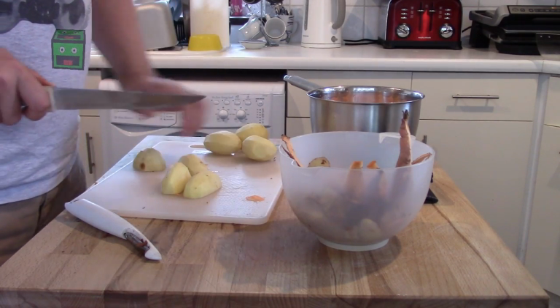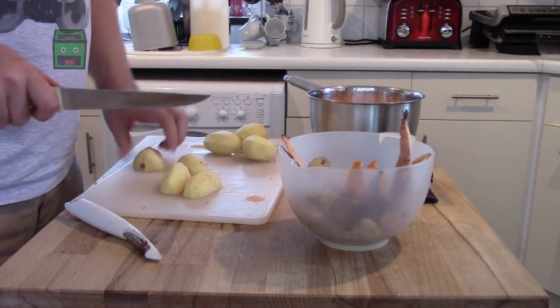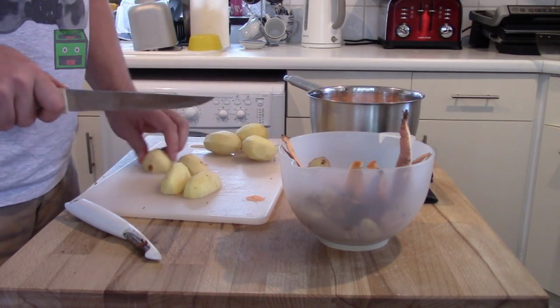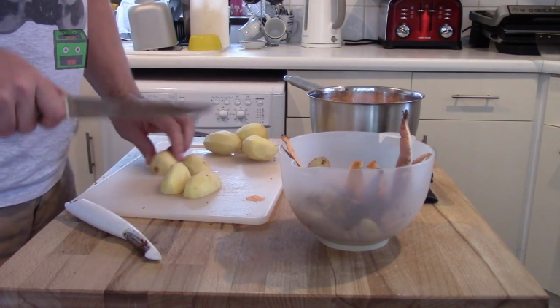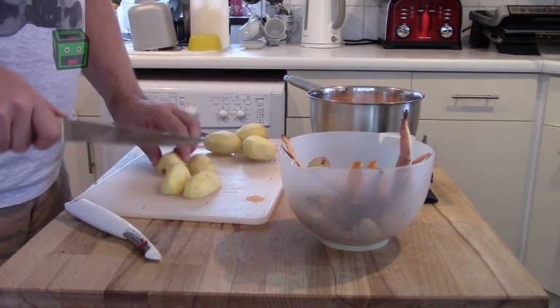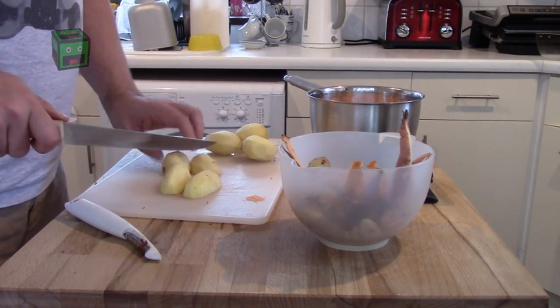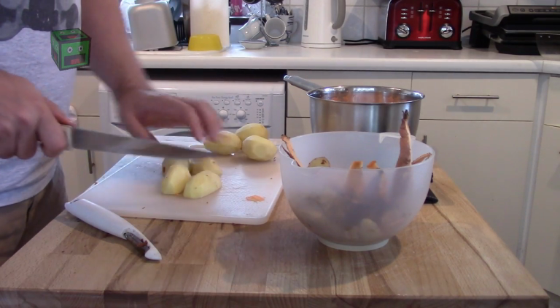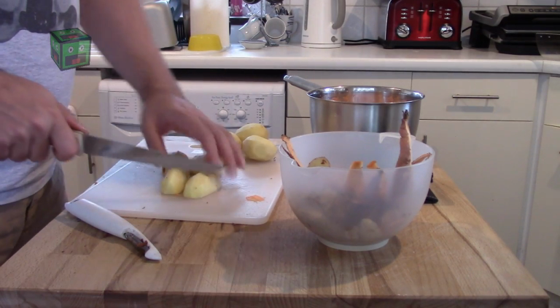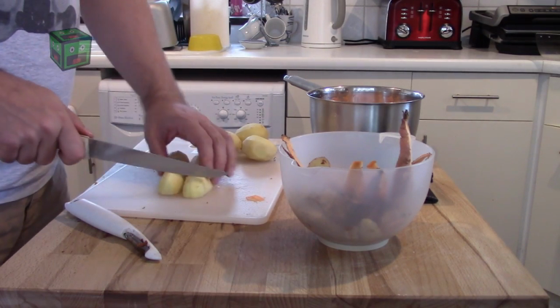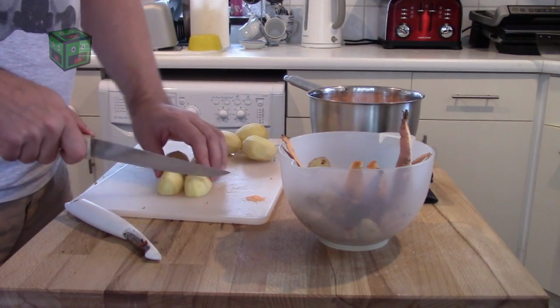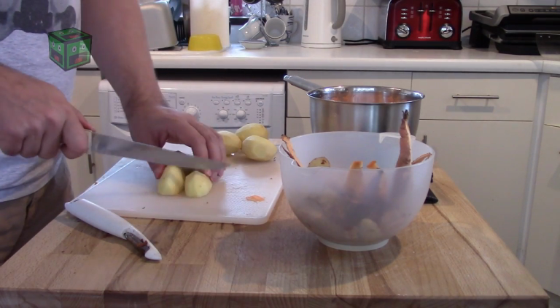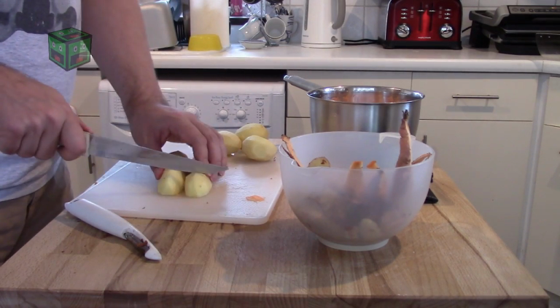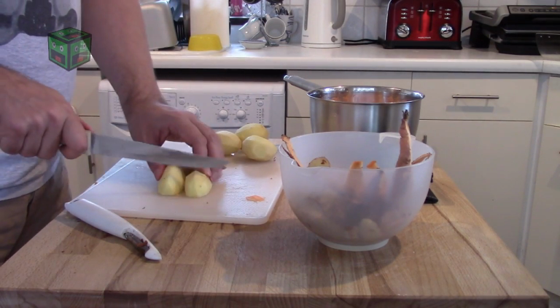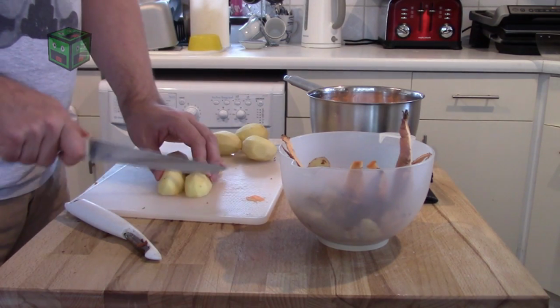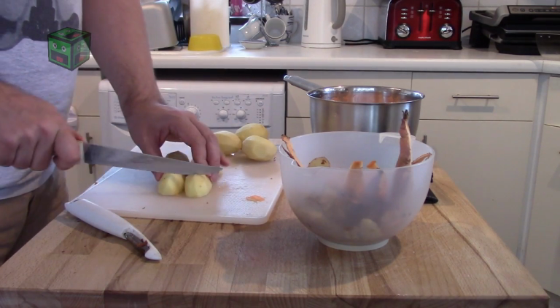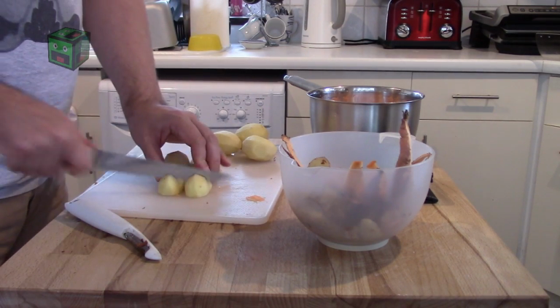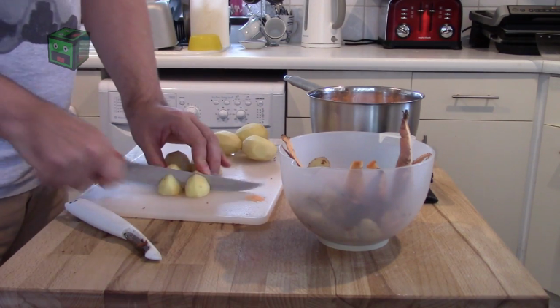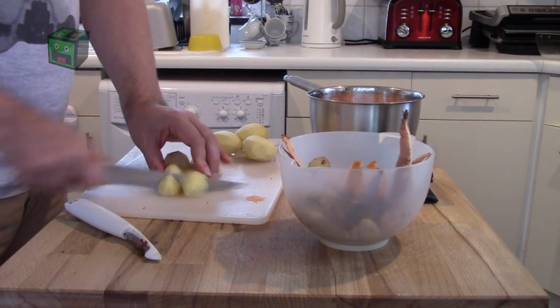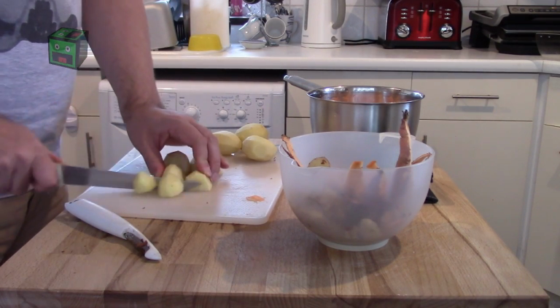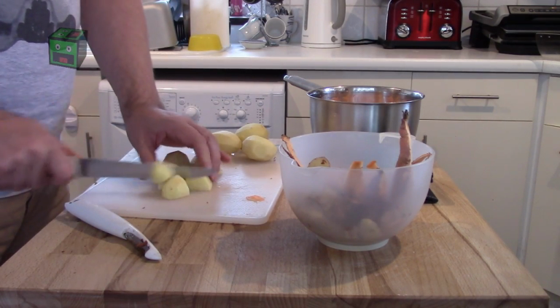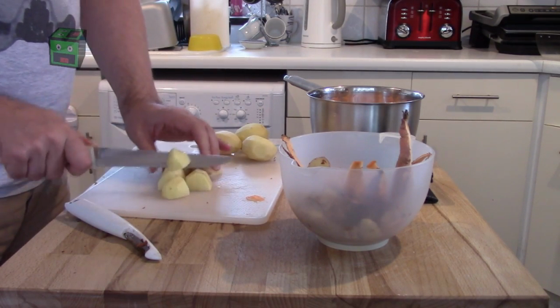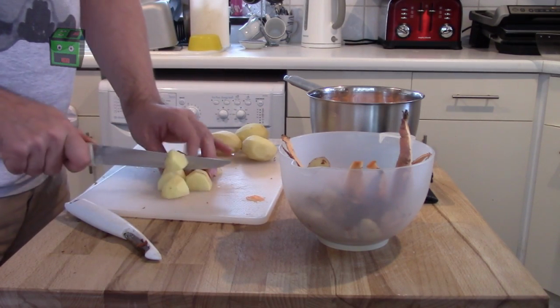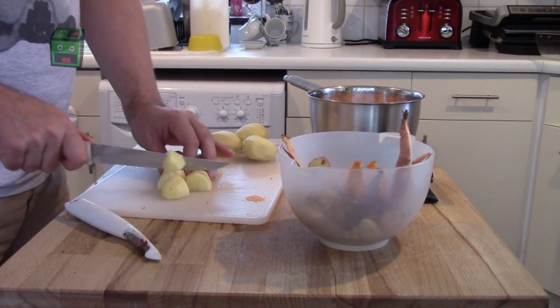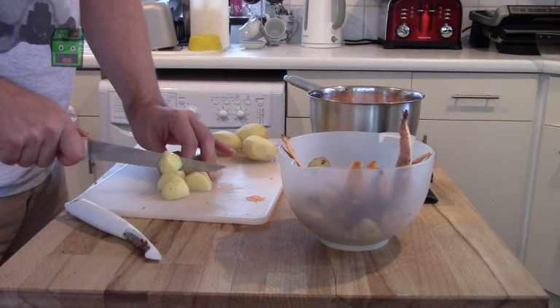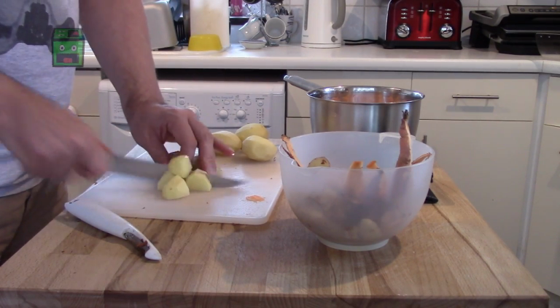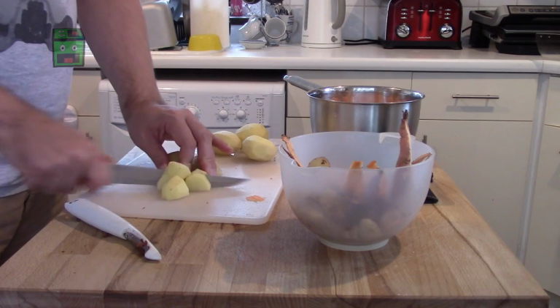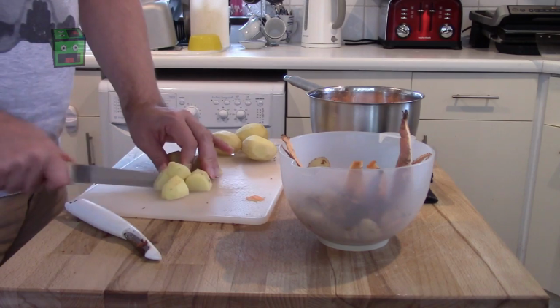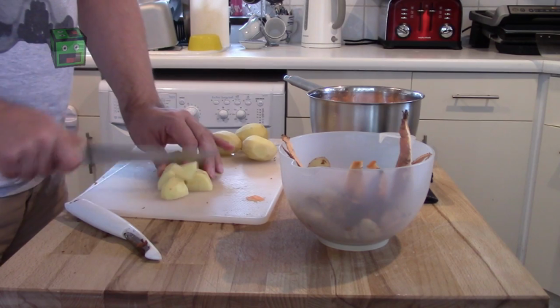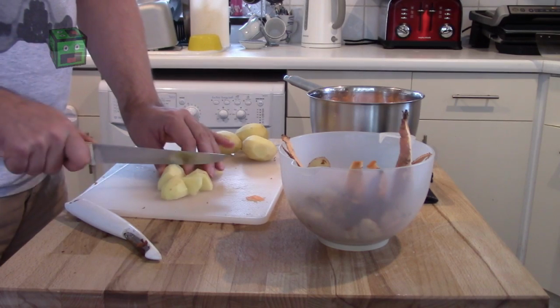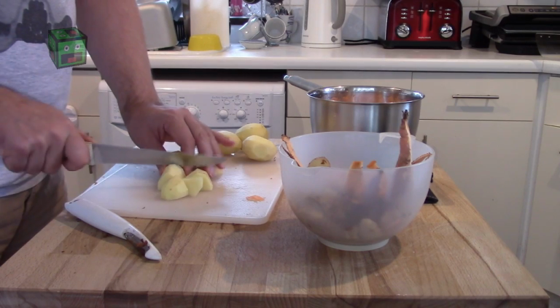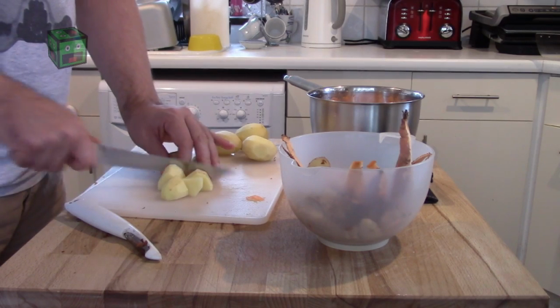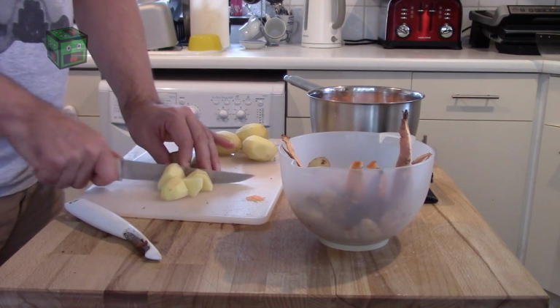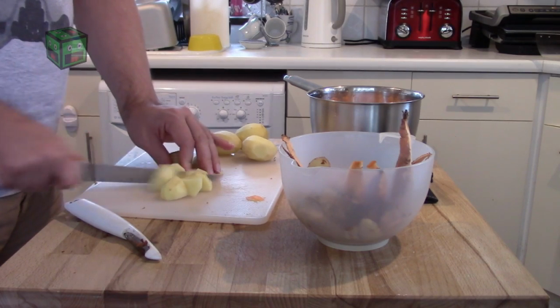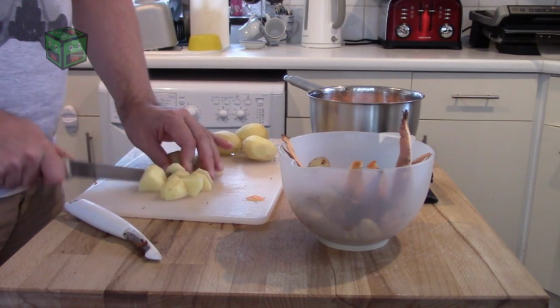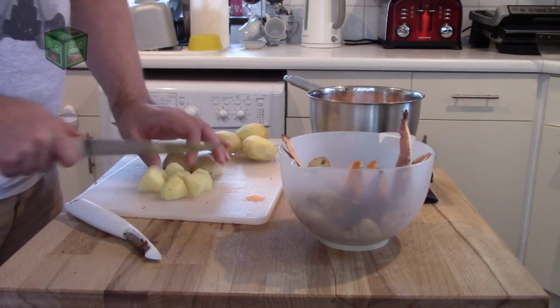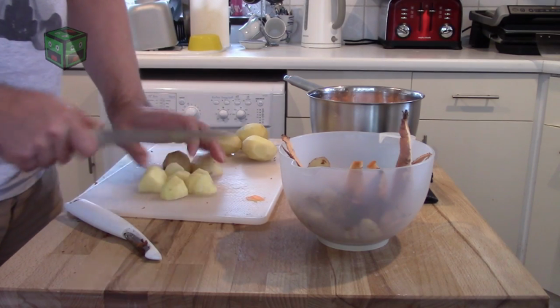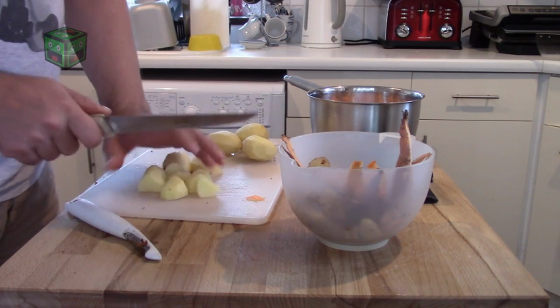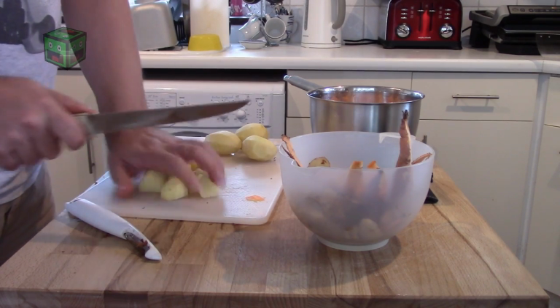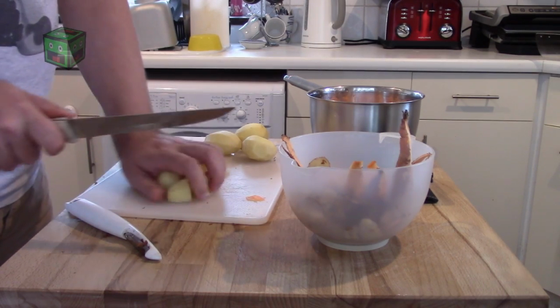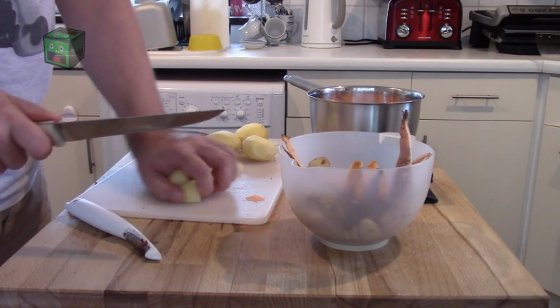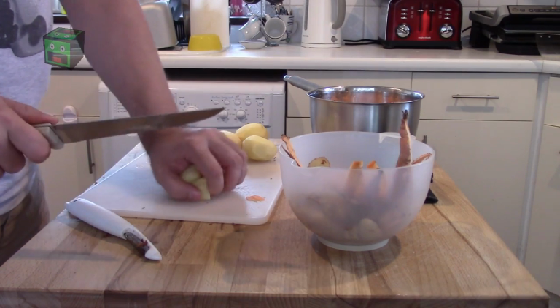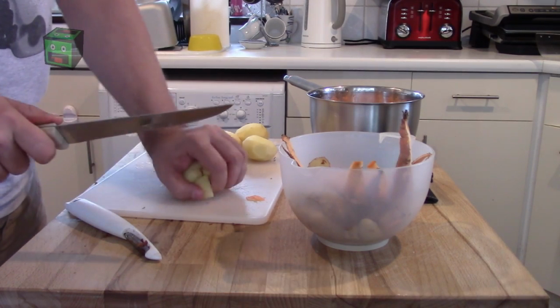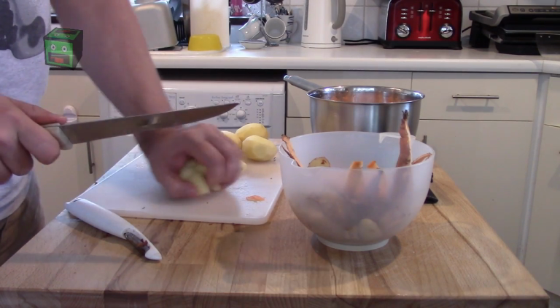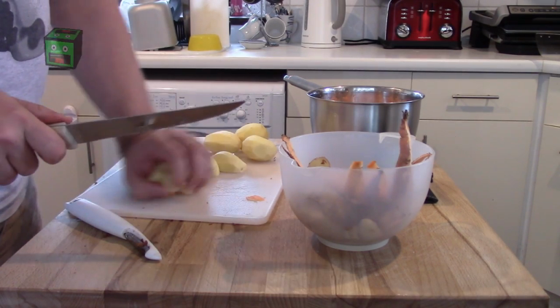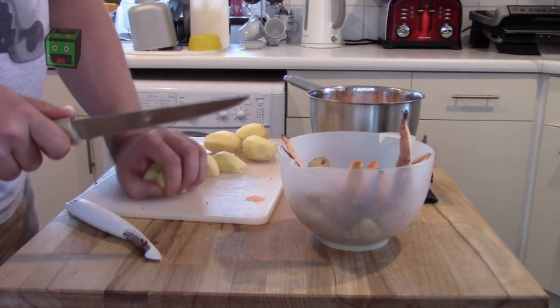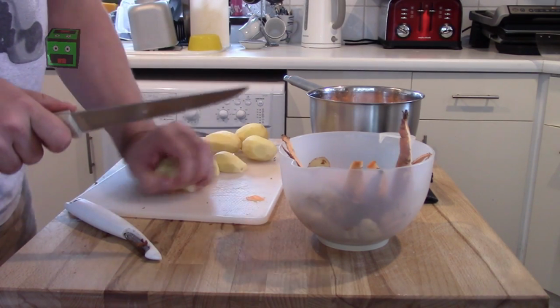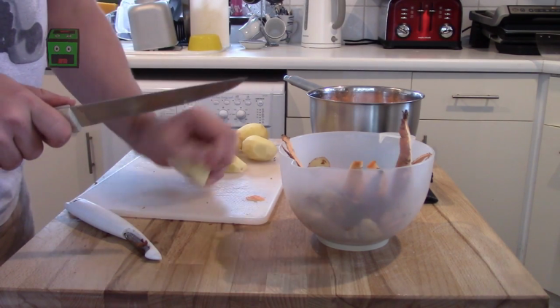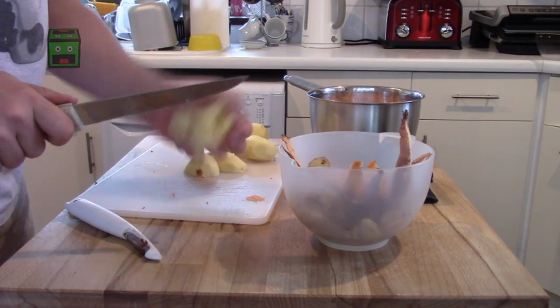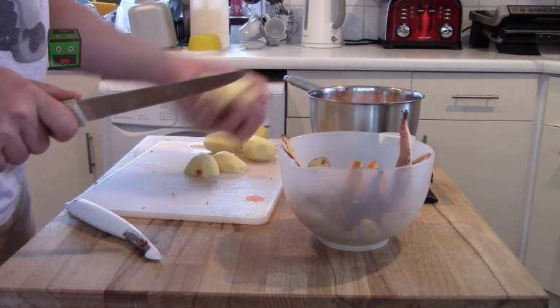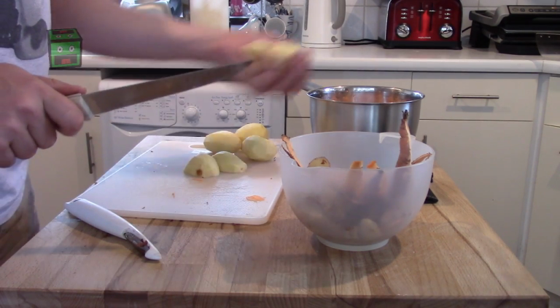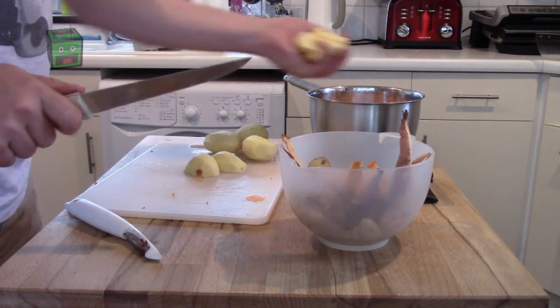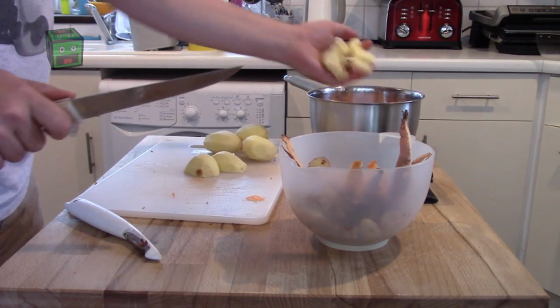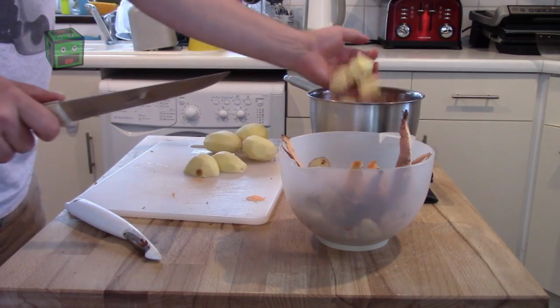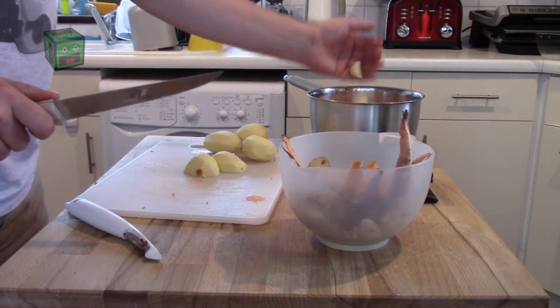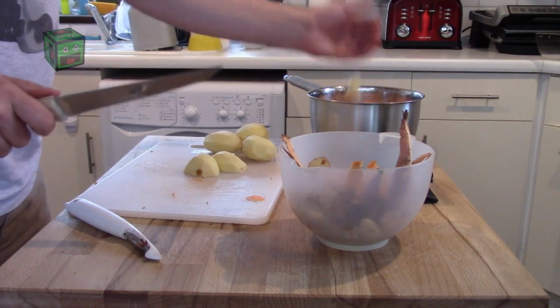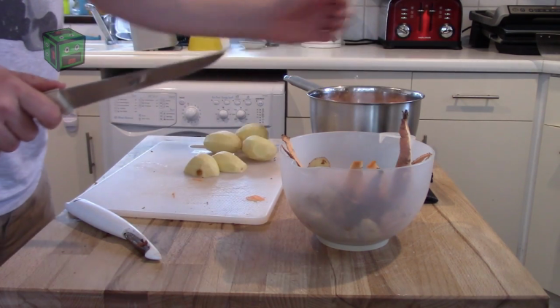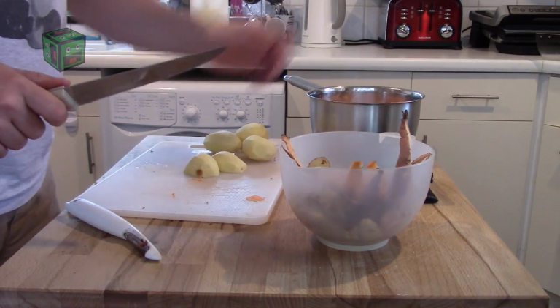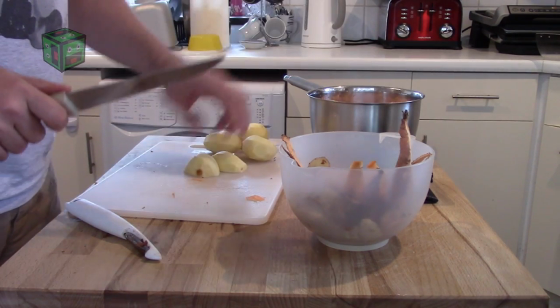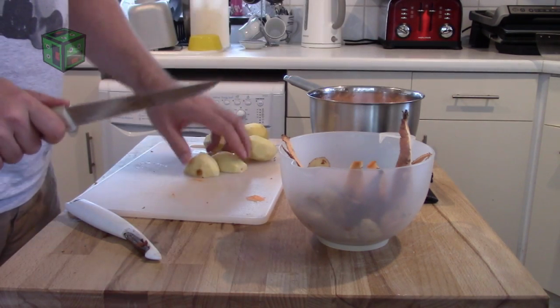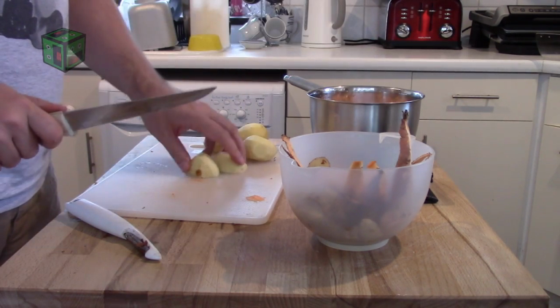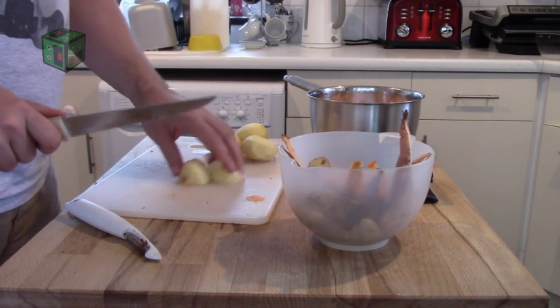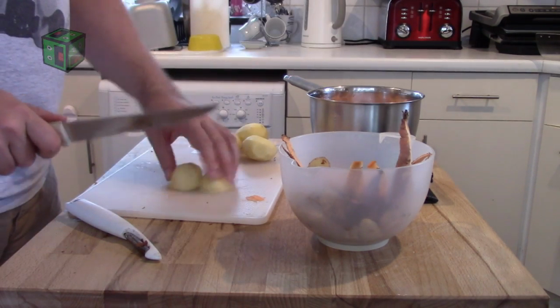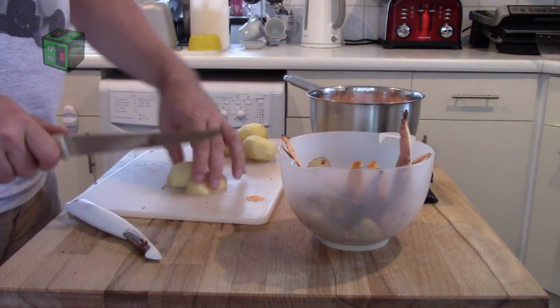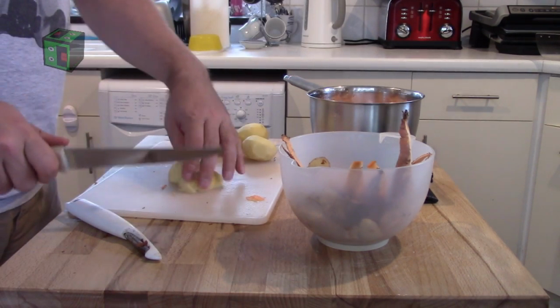The pan I'm putting them into has a bit of water in, and then that's going to go straight on the boil.